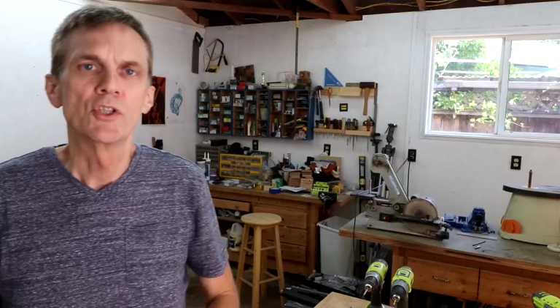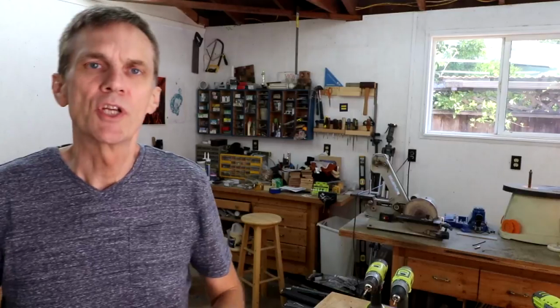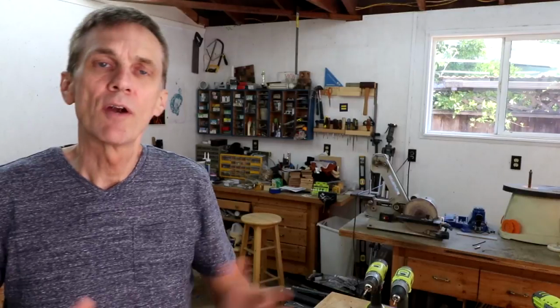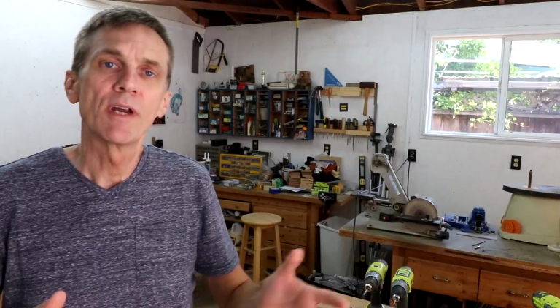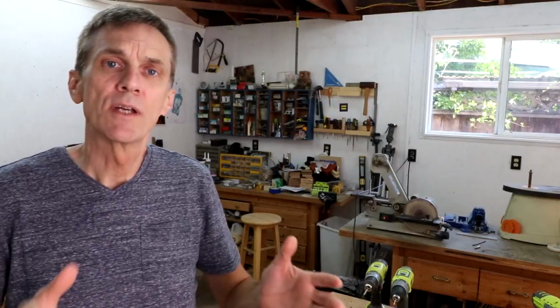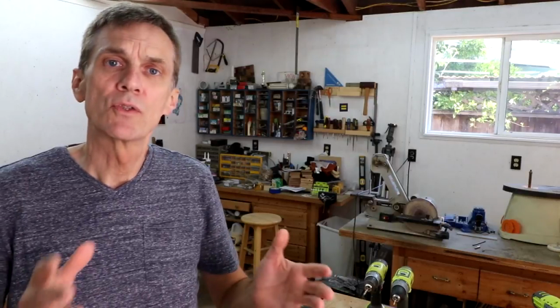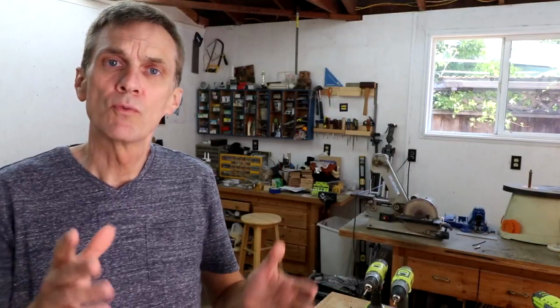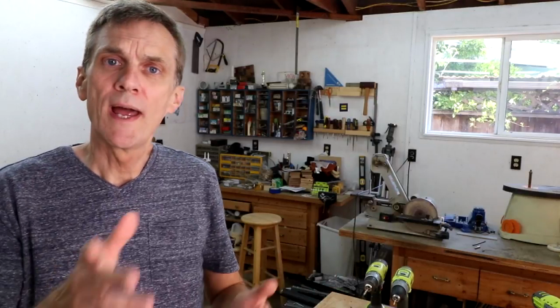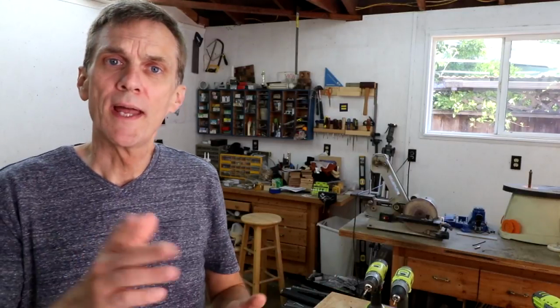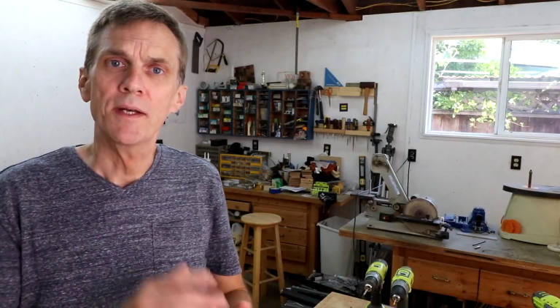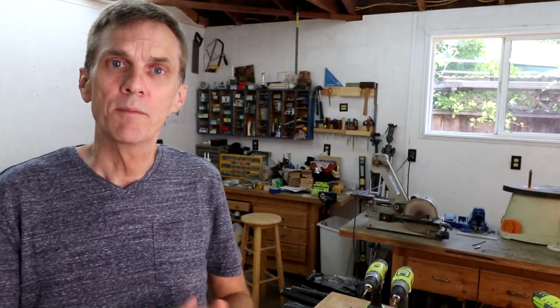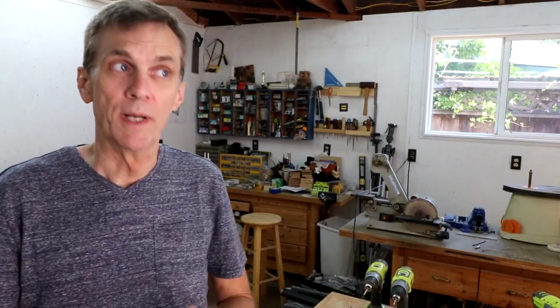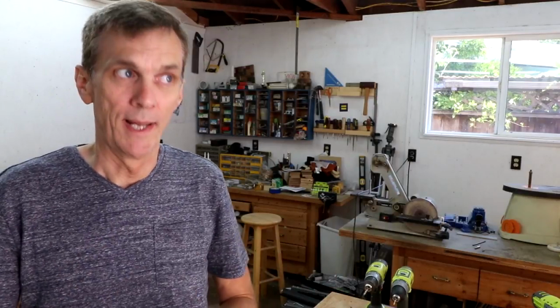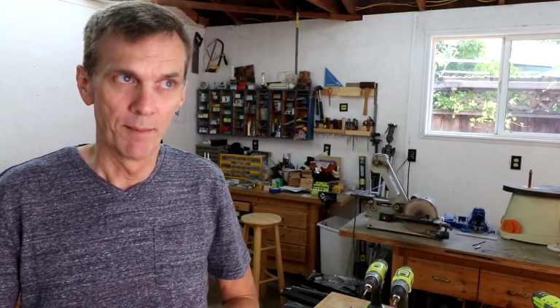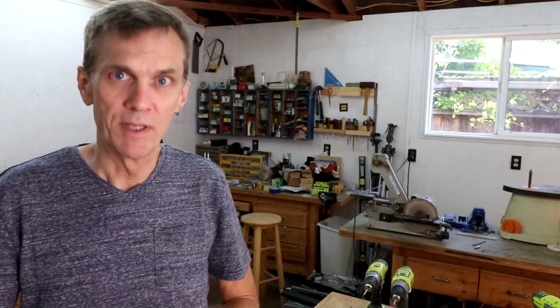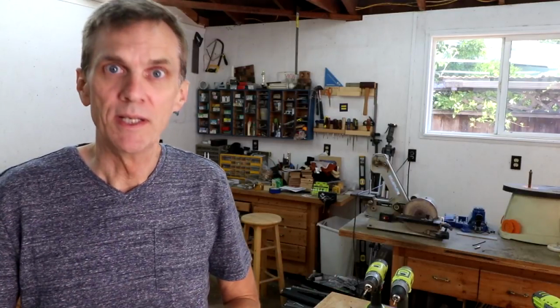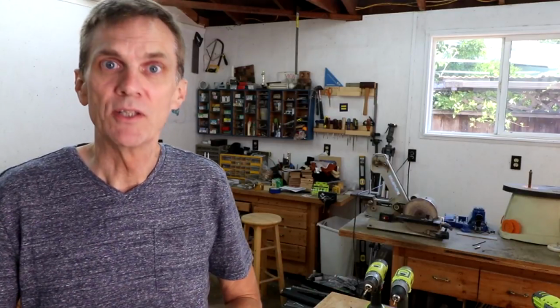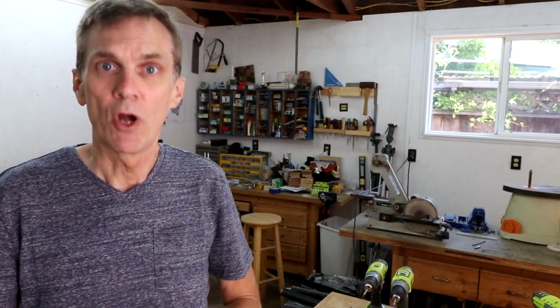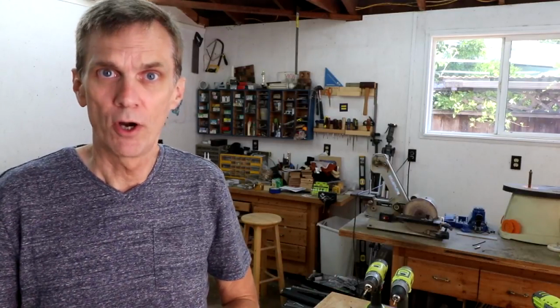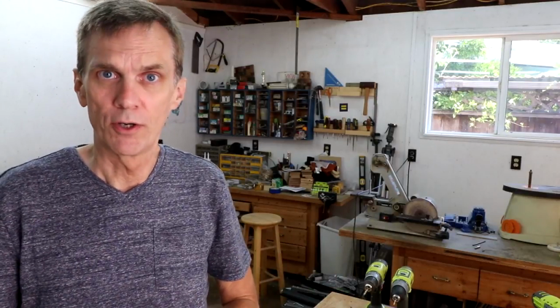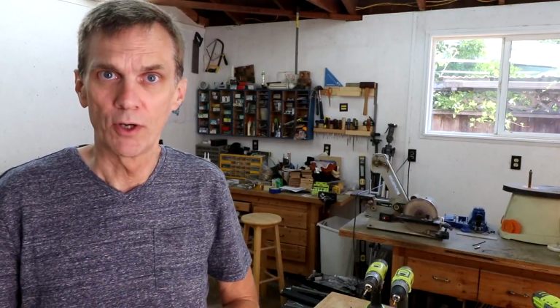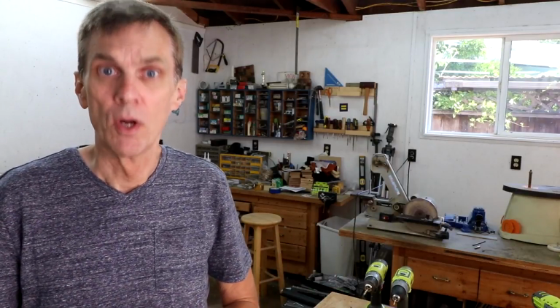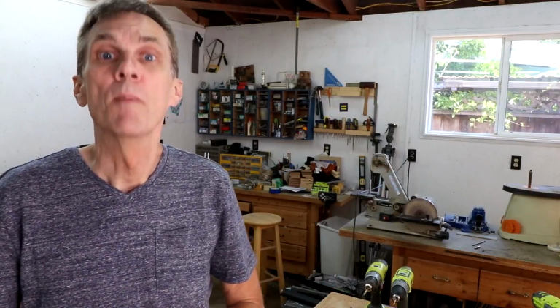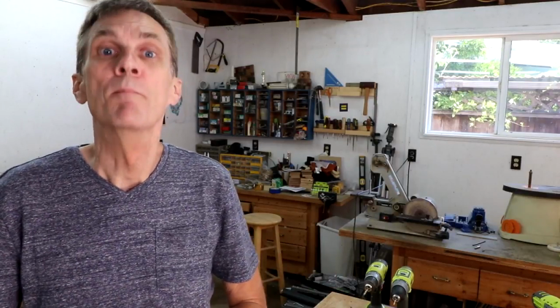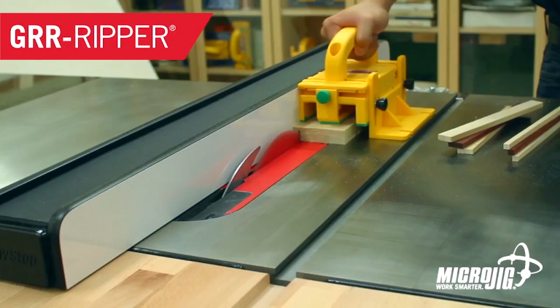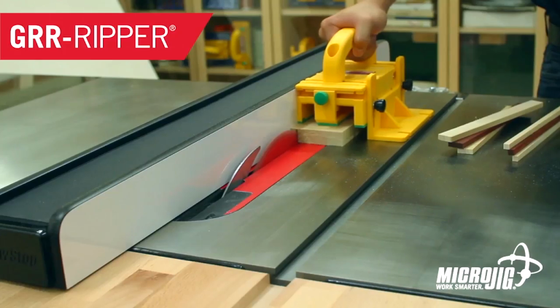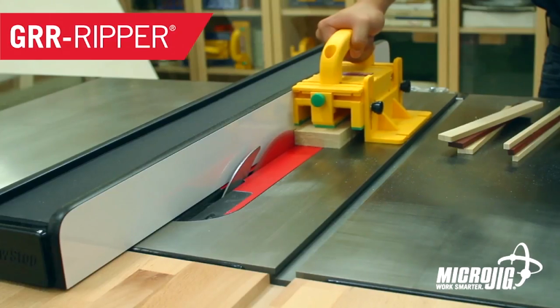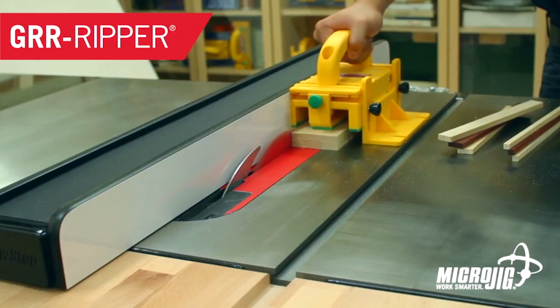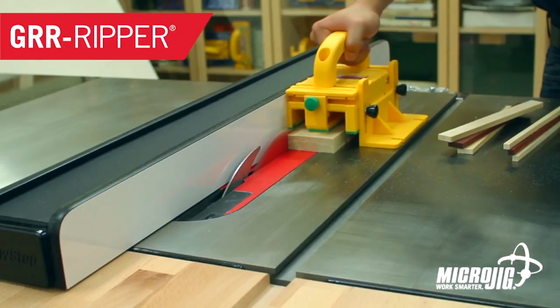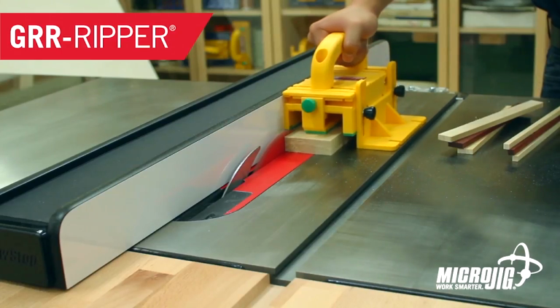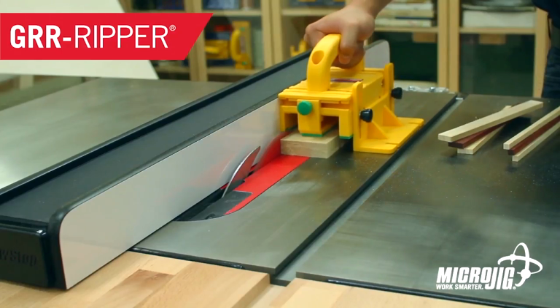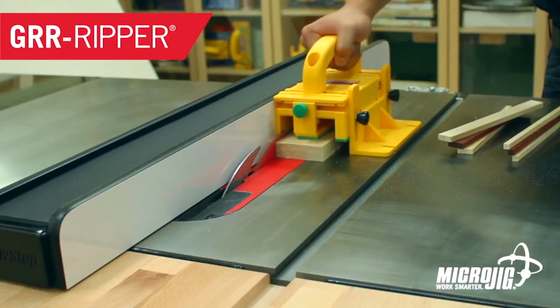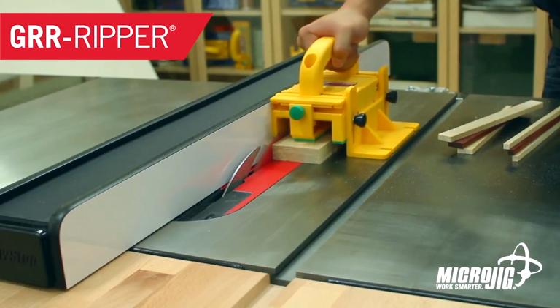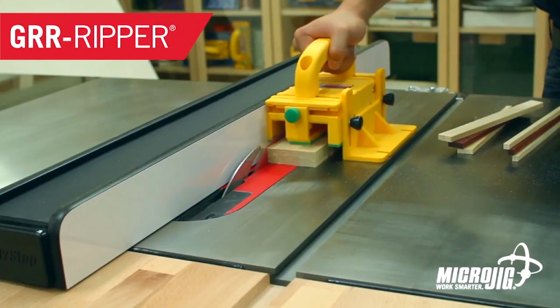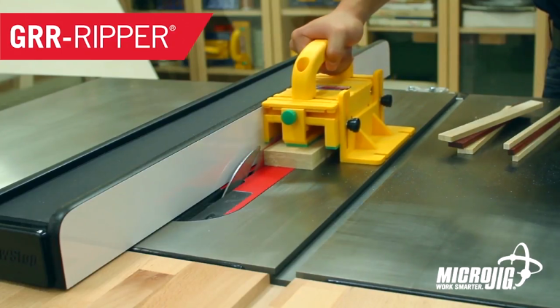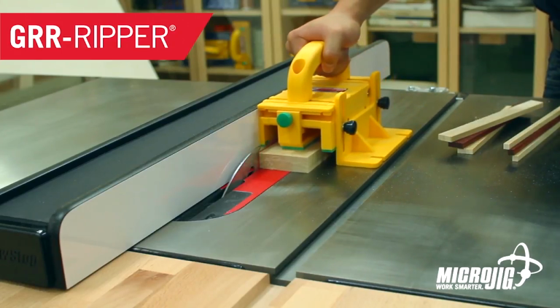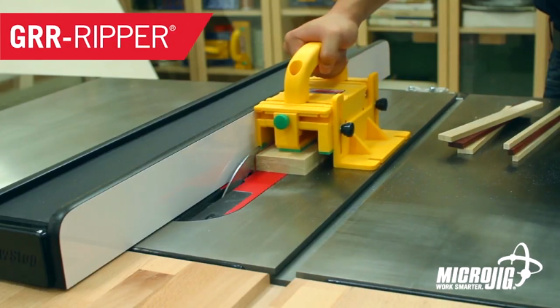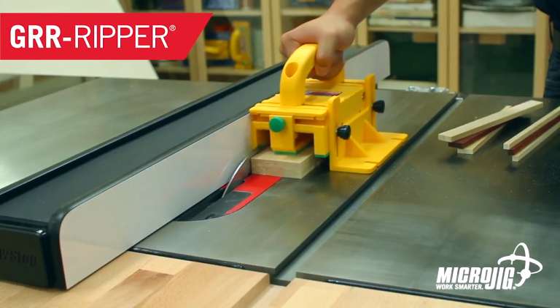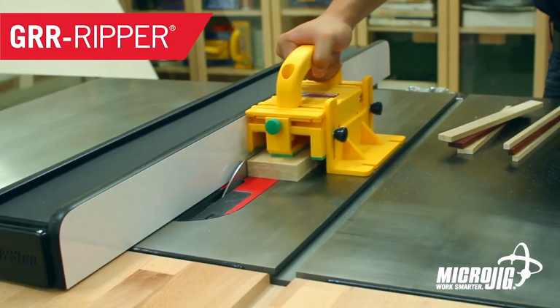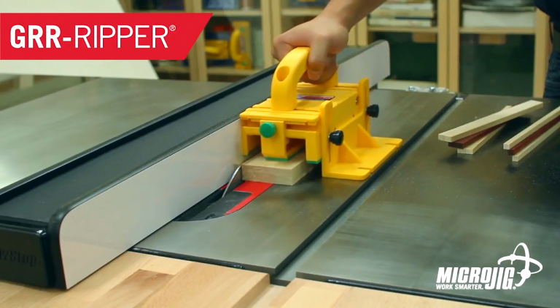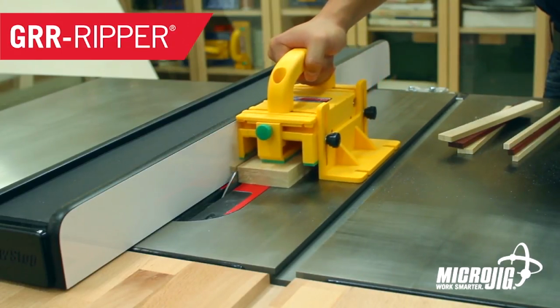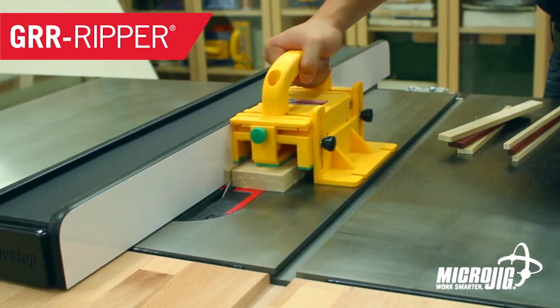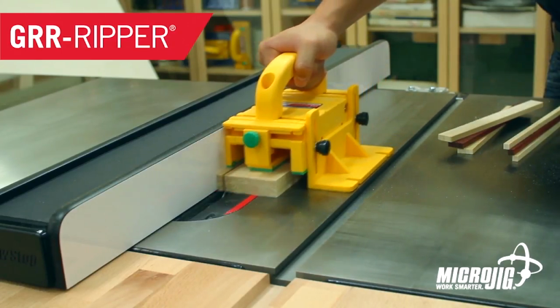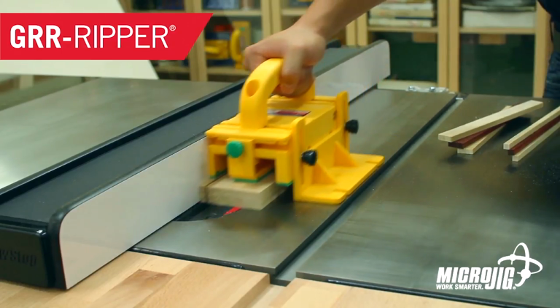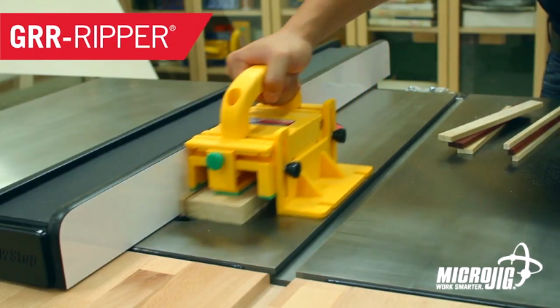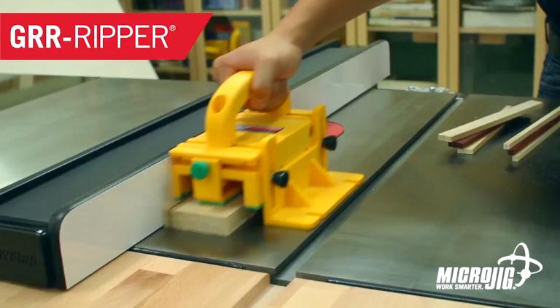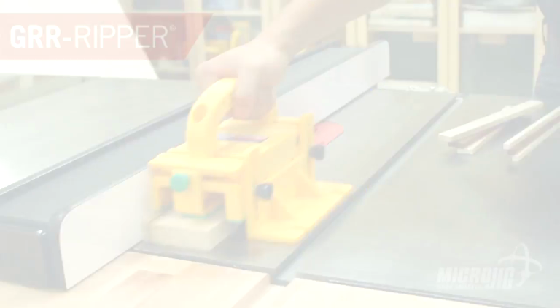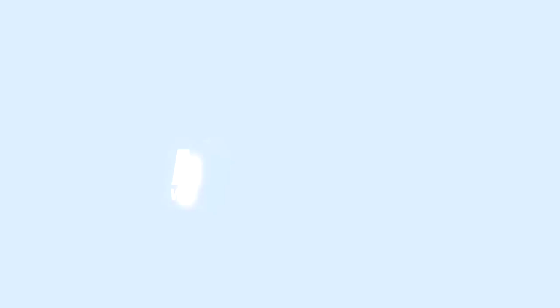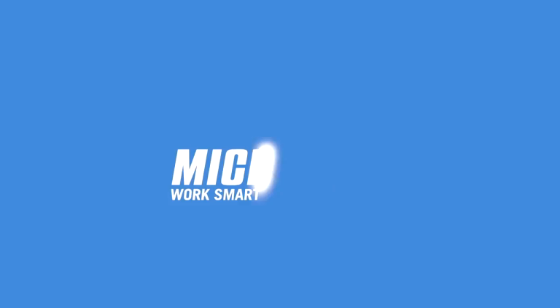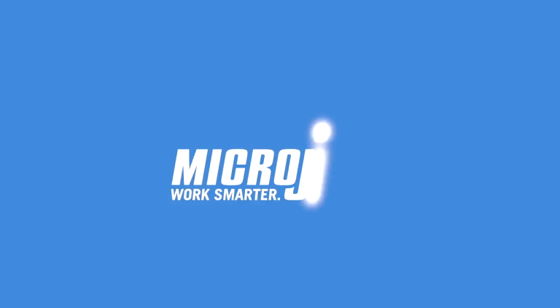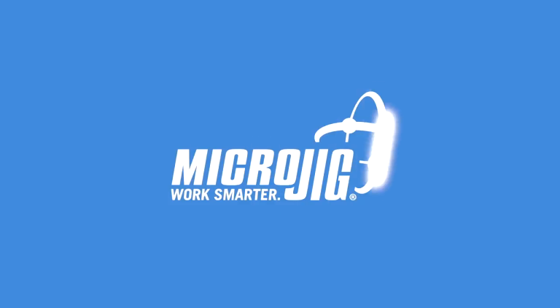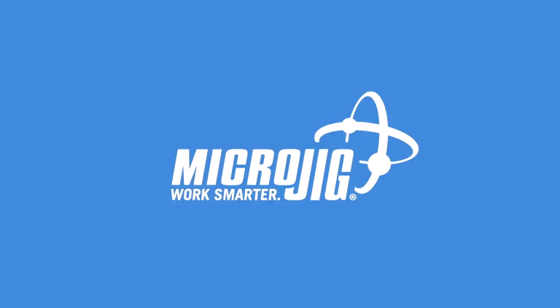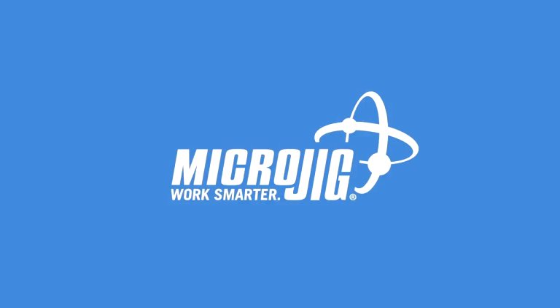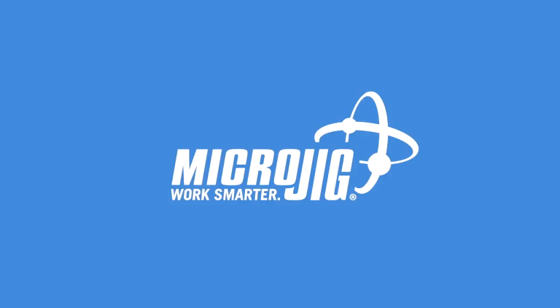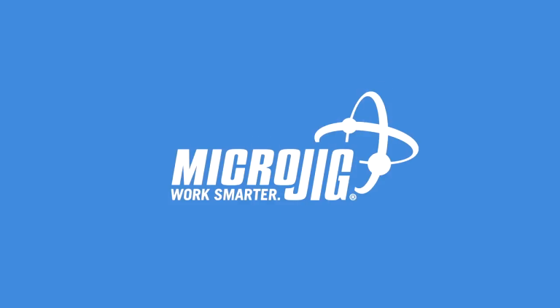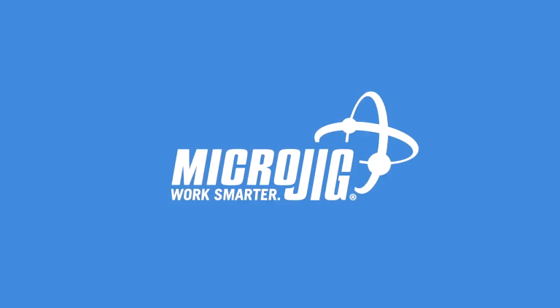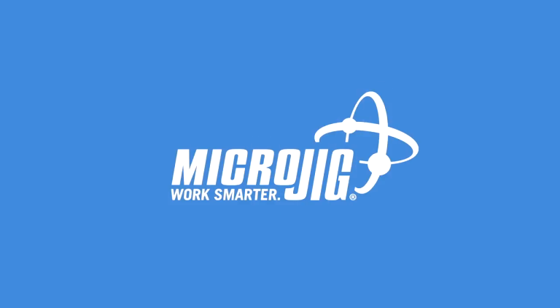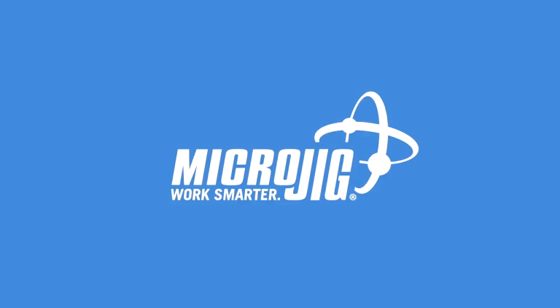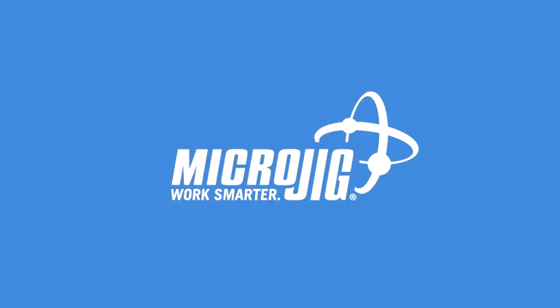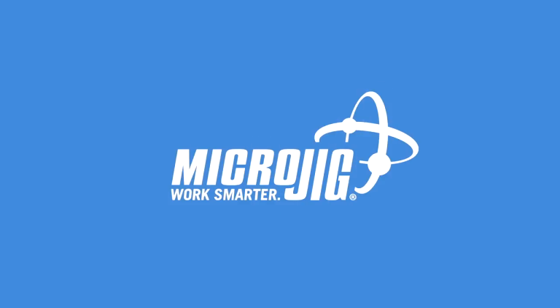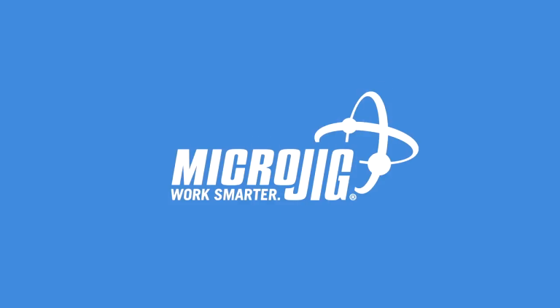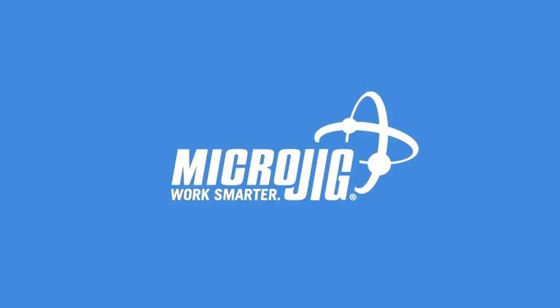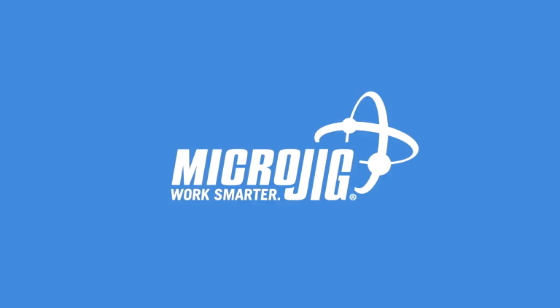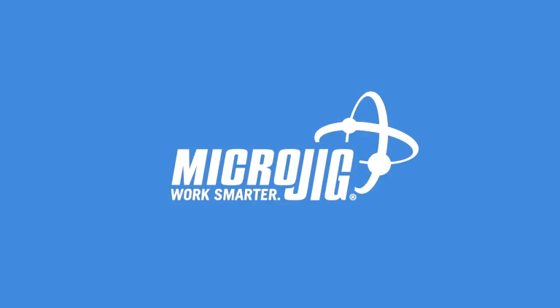Cherry is red, but ebony's harder. Microjig, maker of the Gripper. Work safer, work smarter.